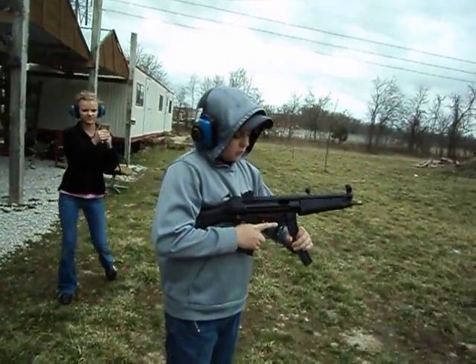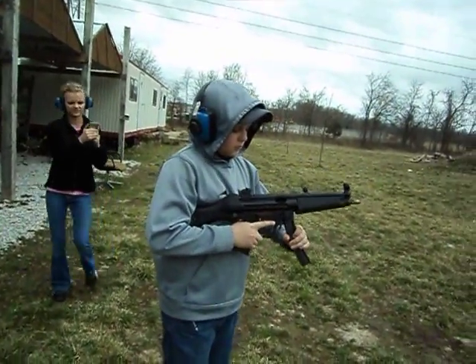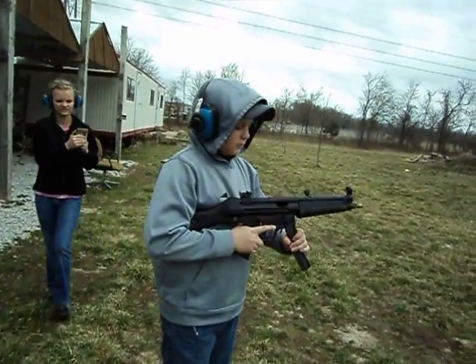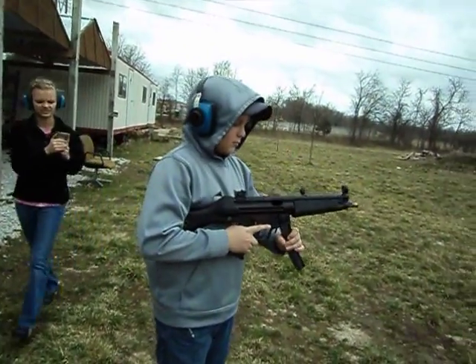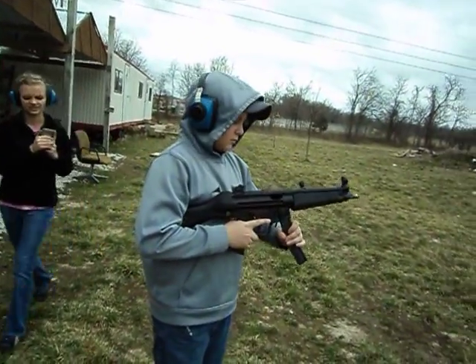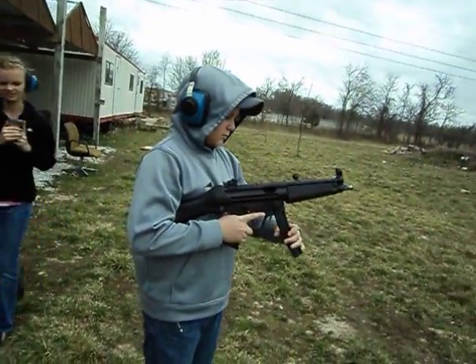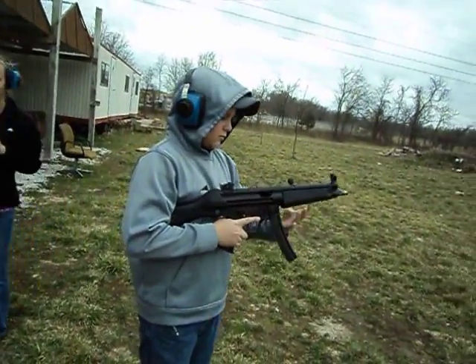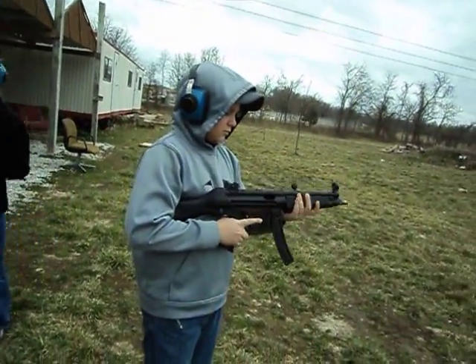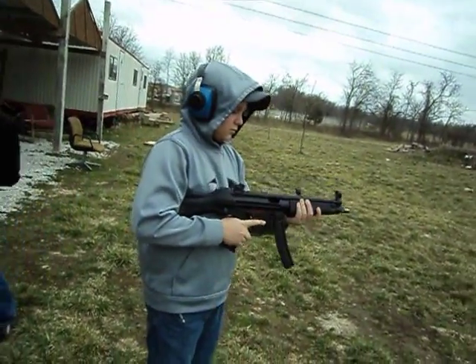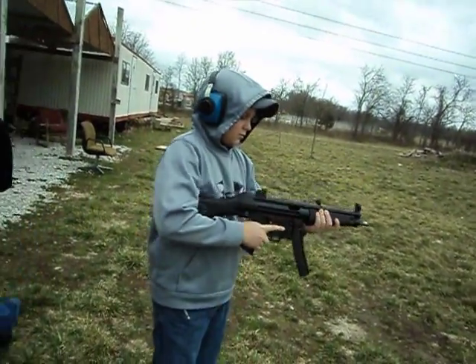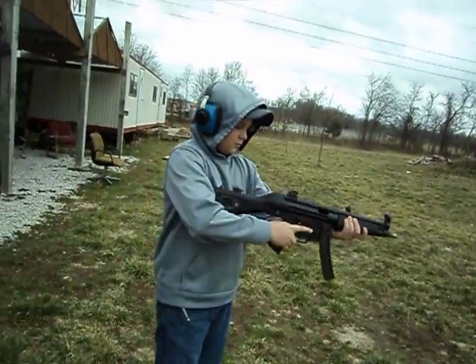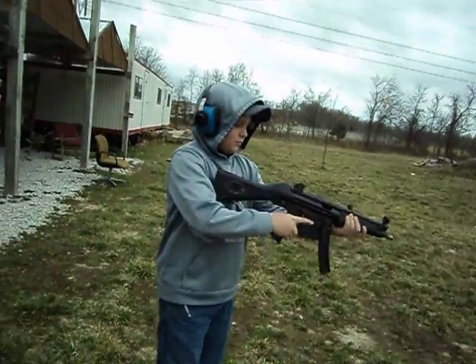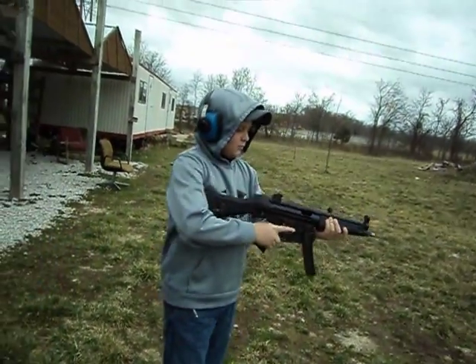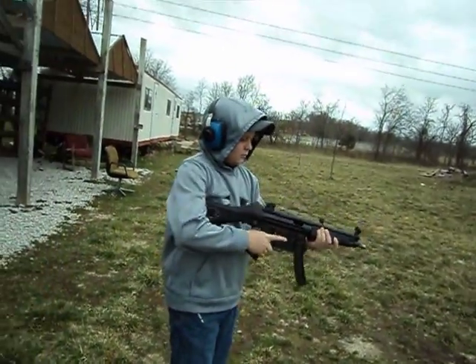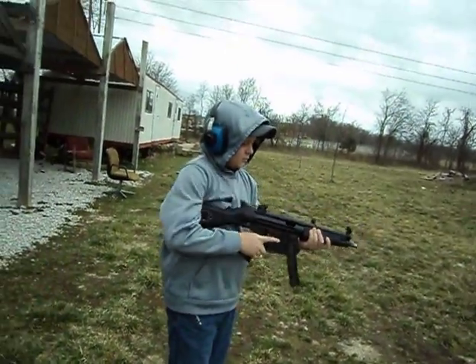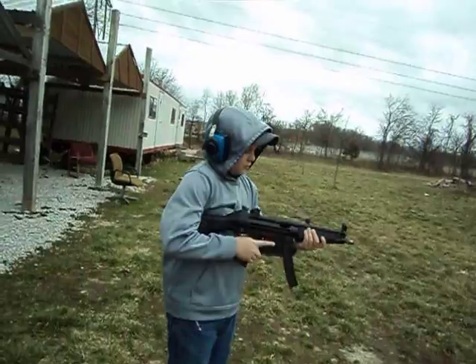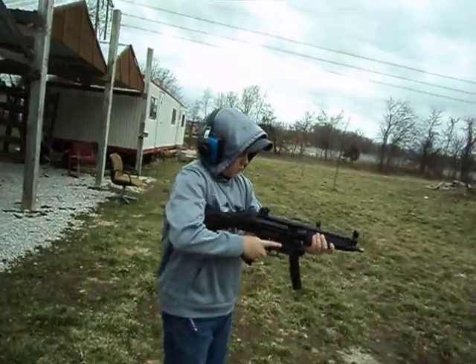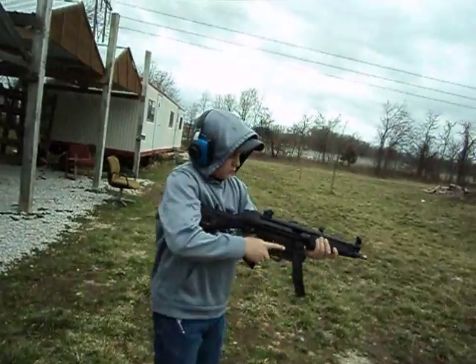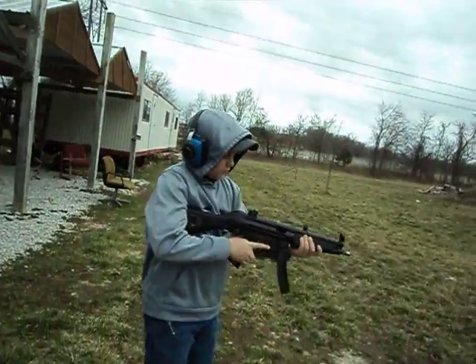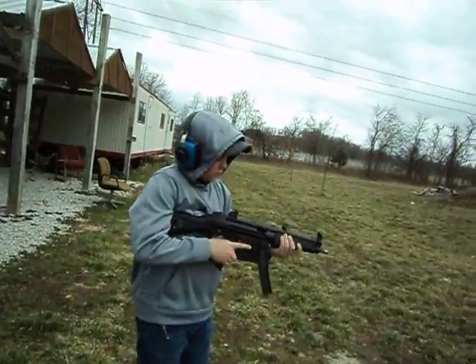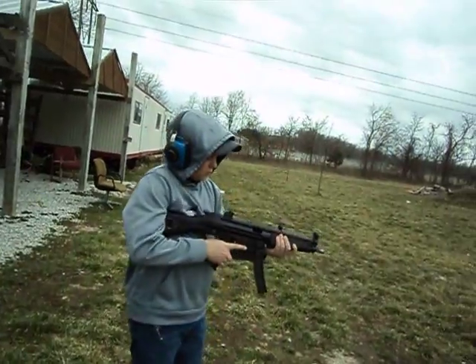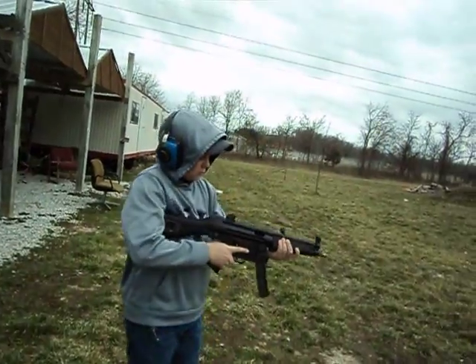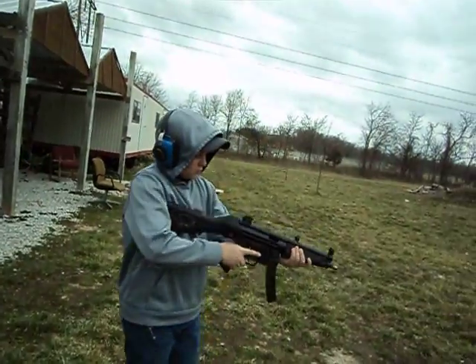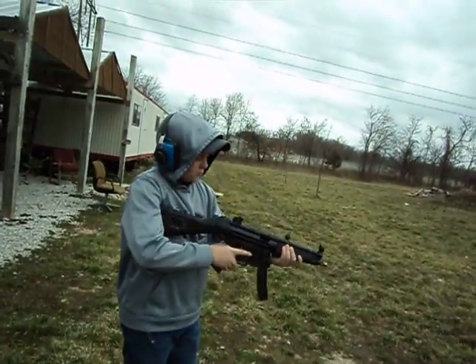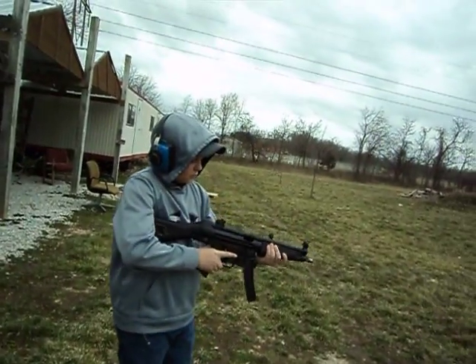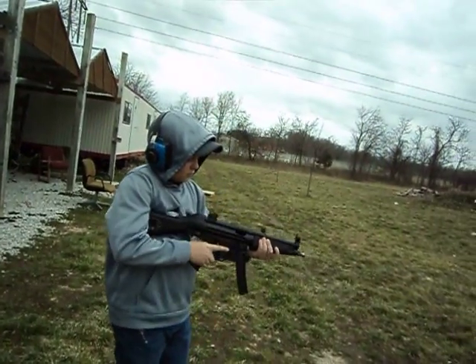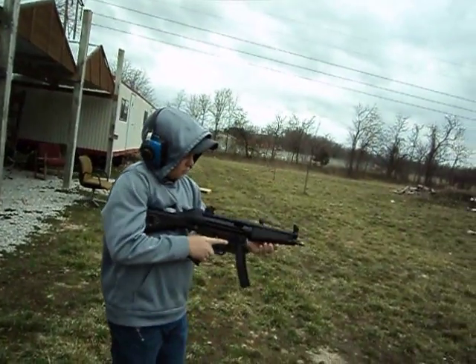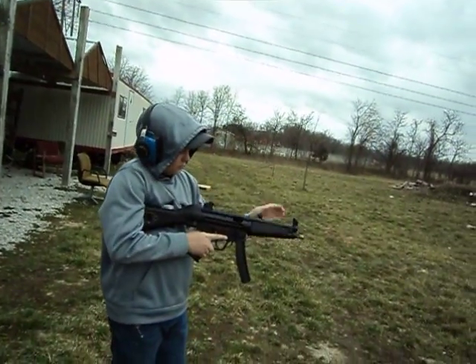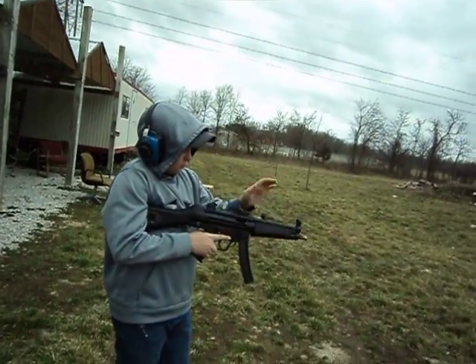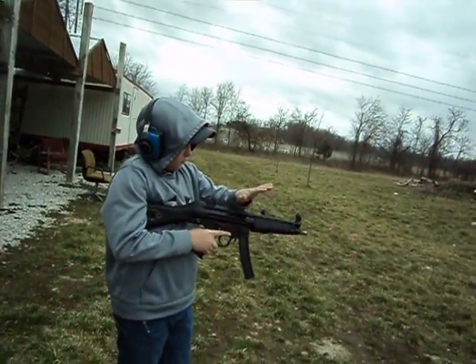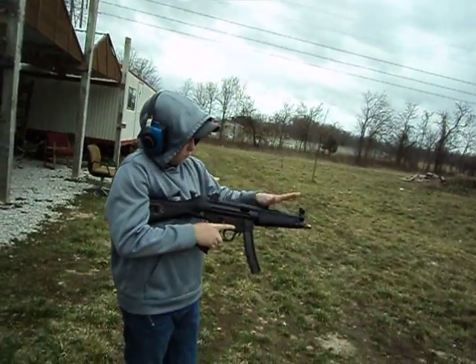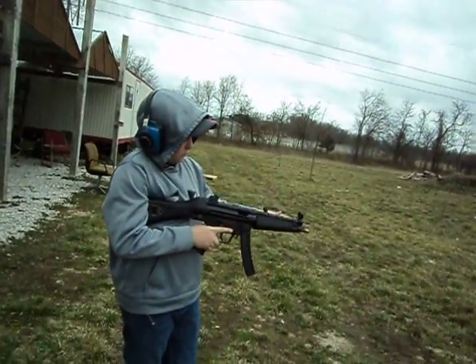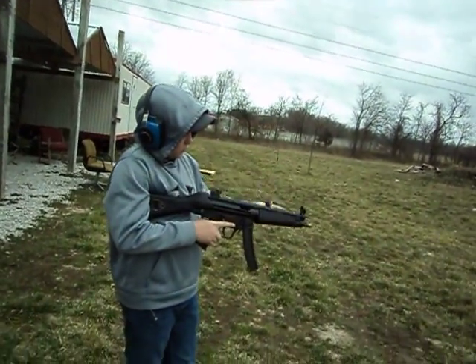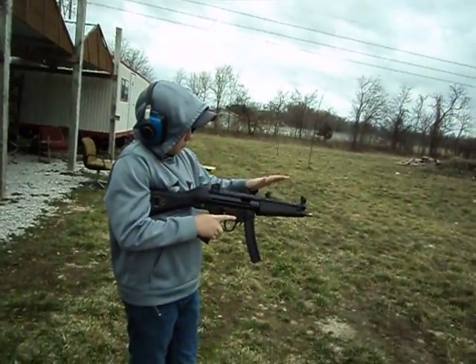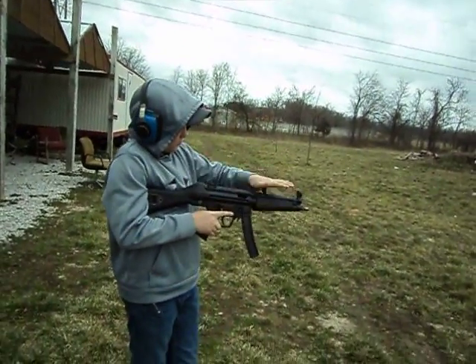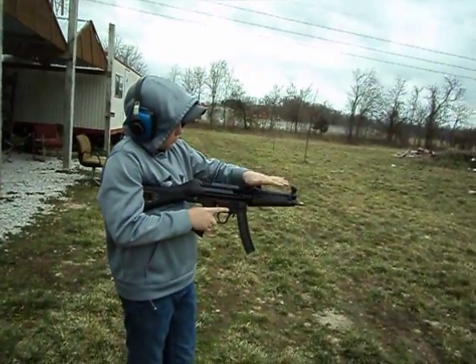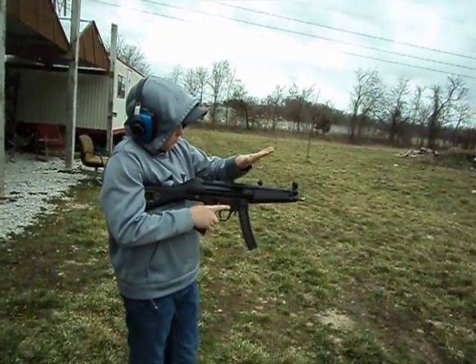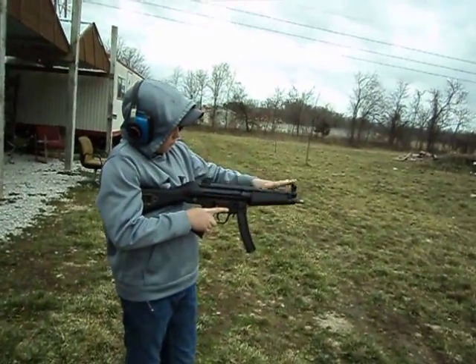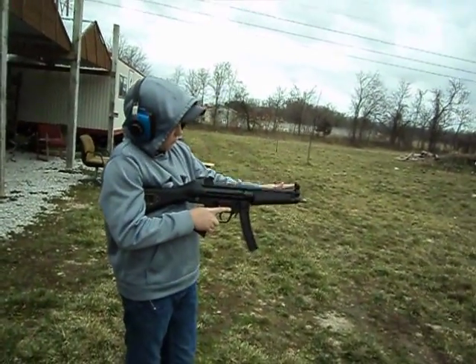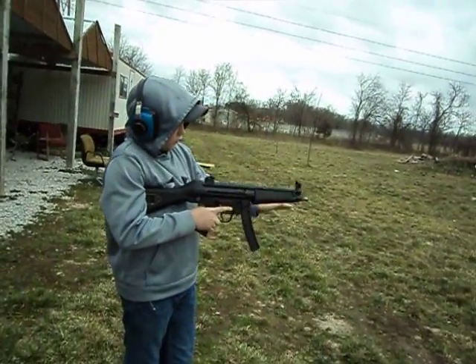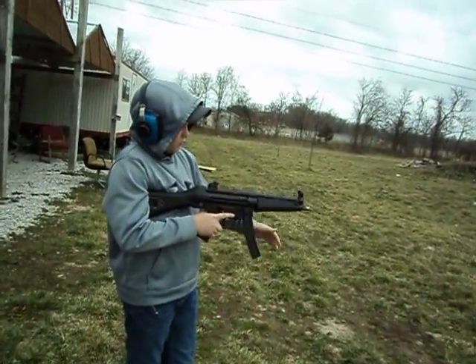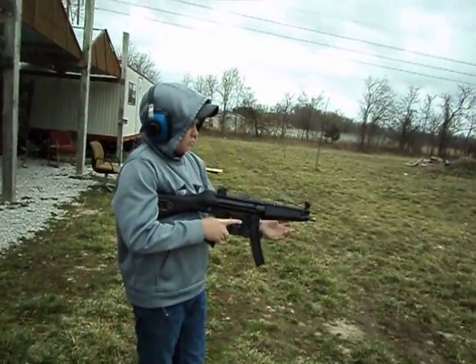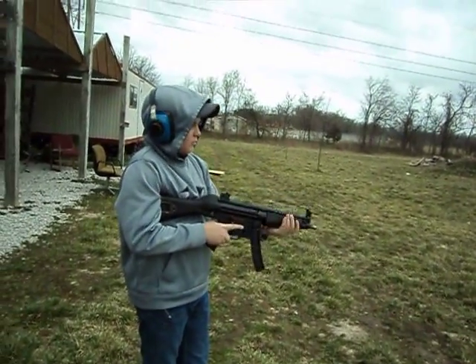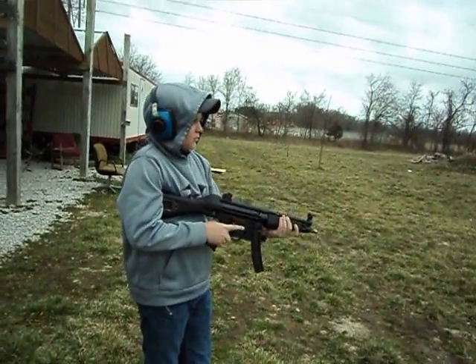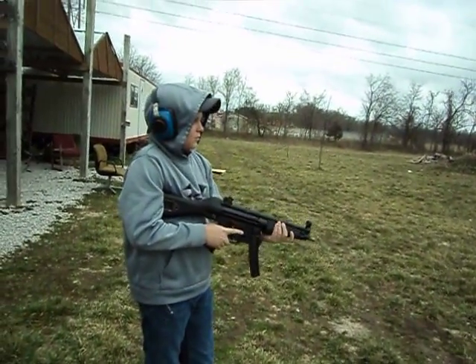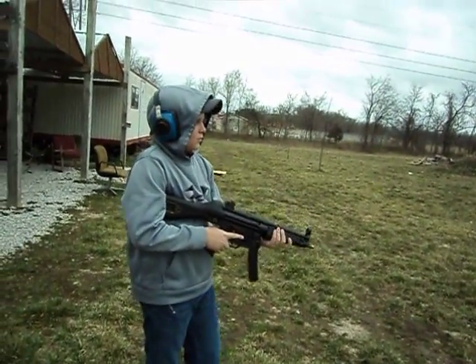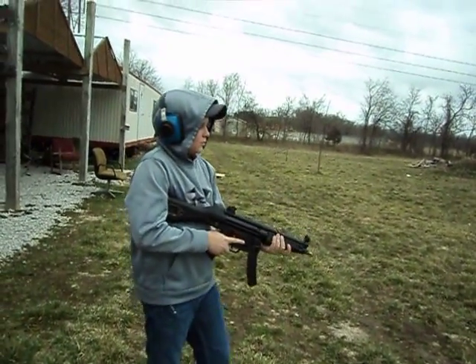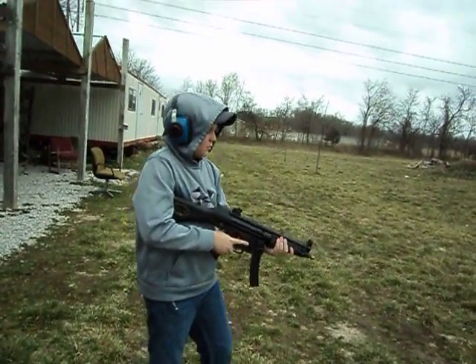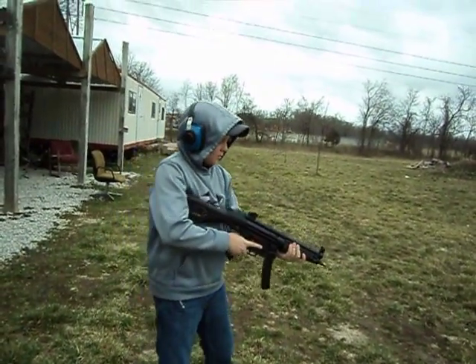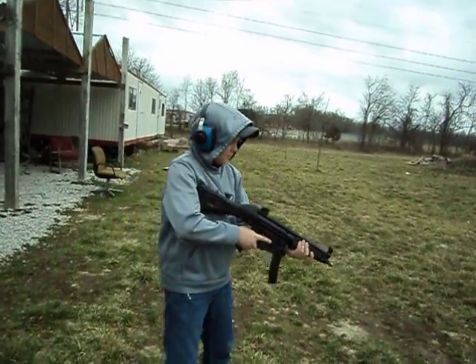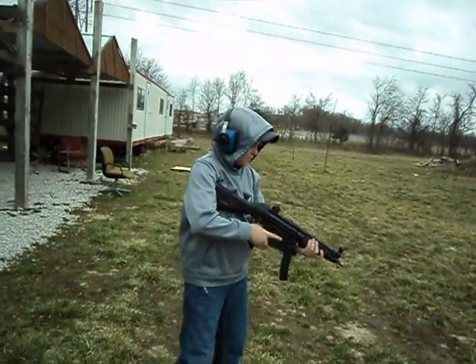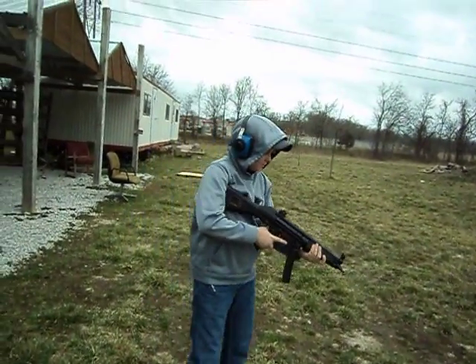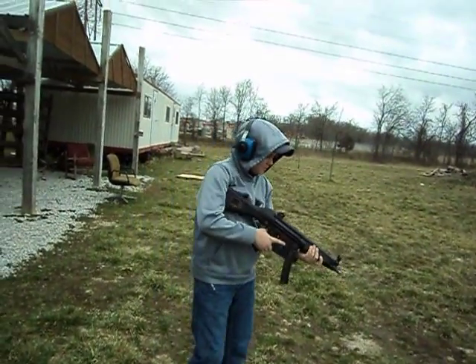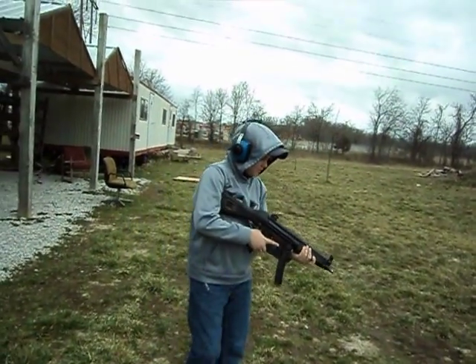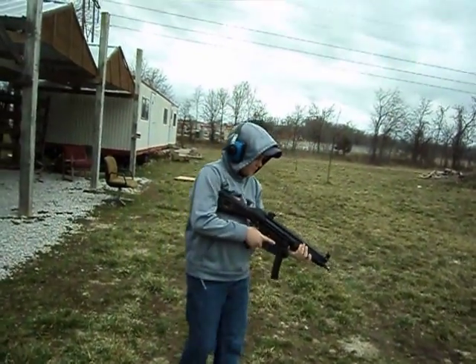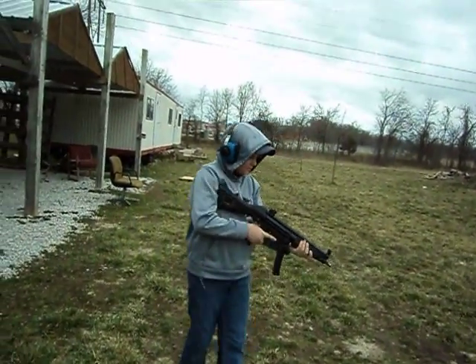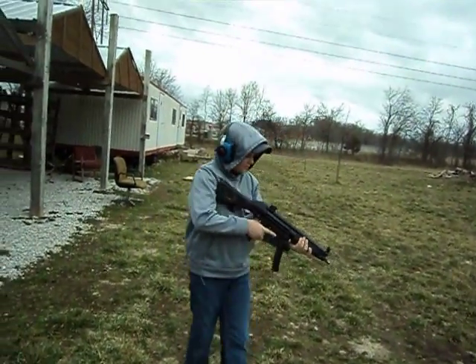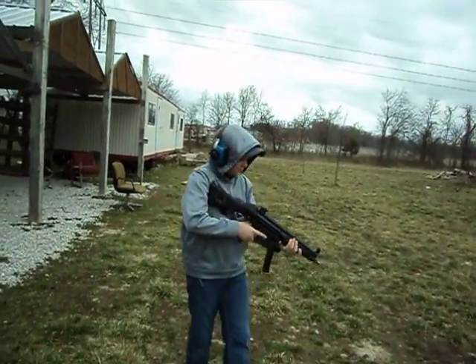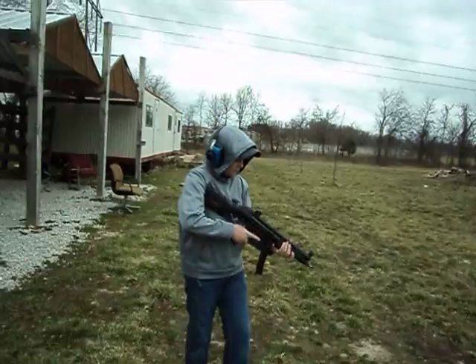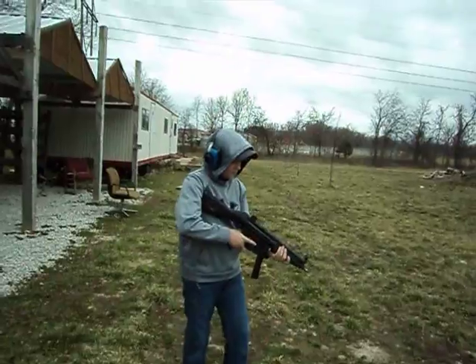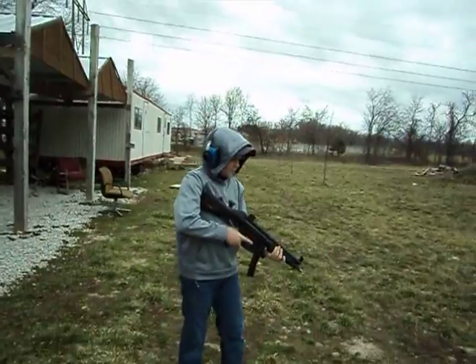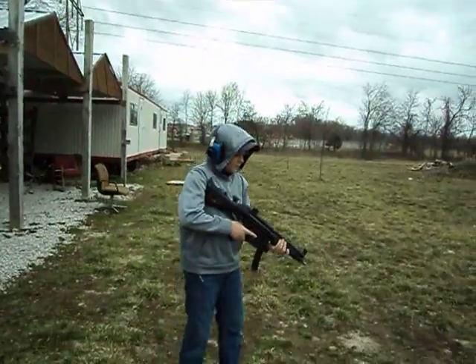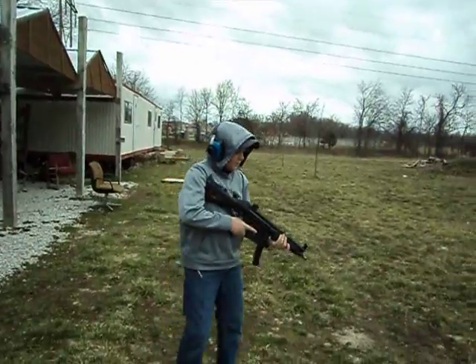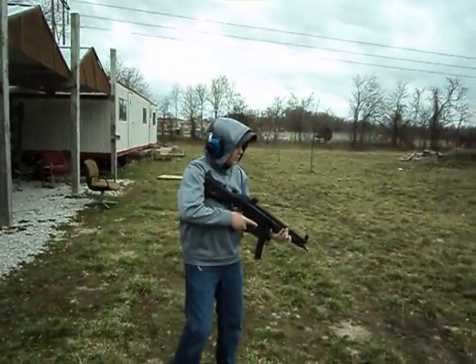Left hand, there you go, manhandle it, get up on sight, lean into it.